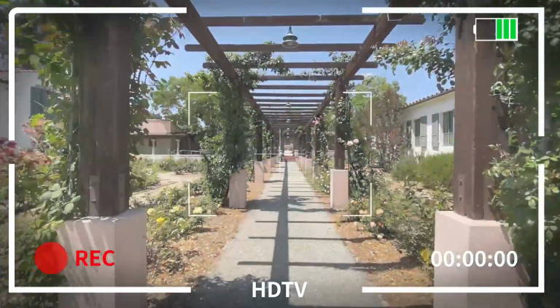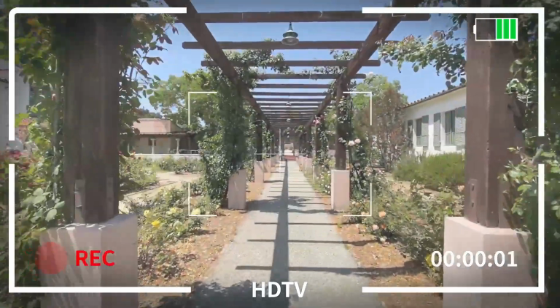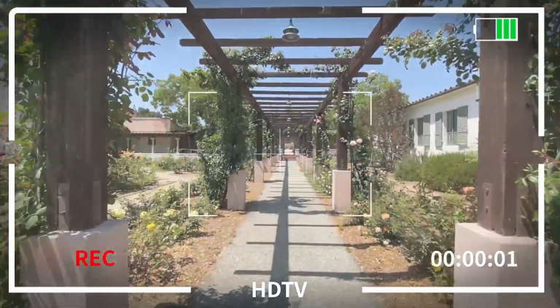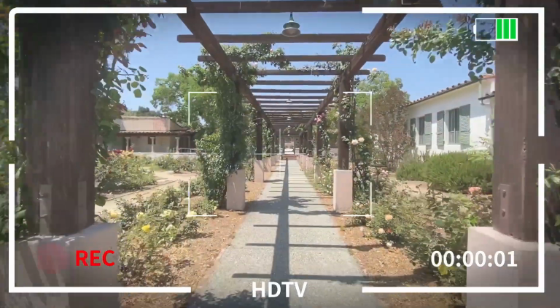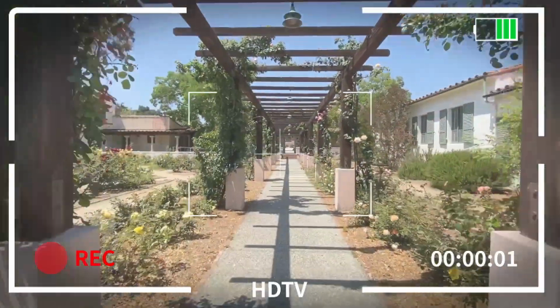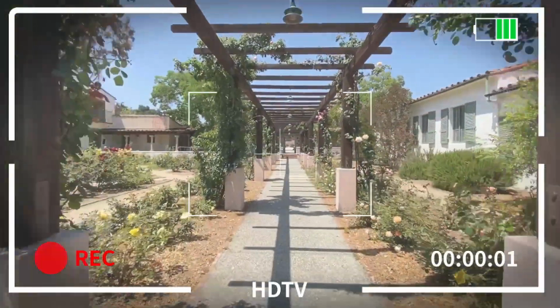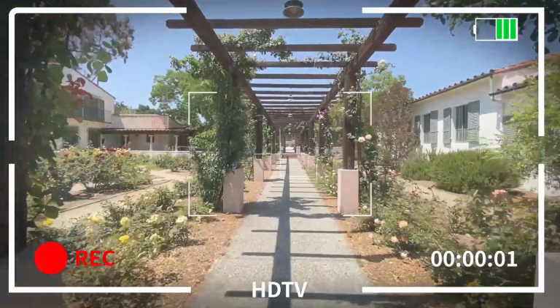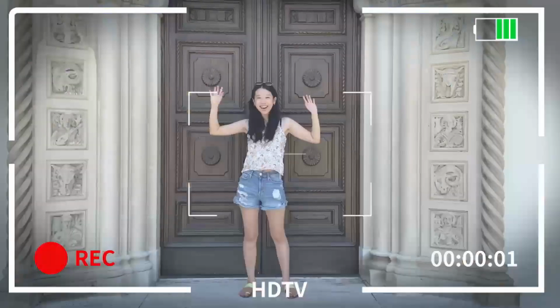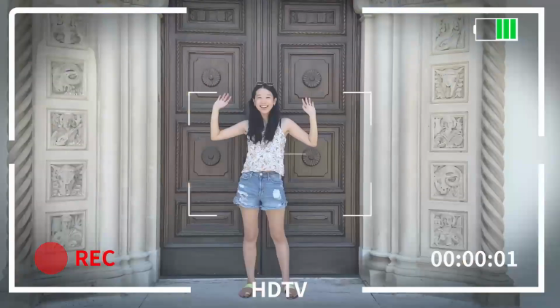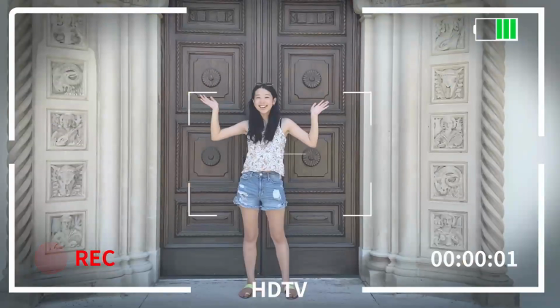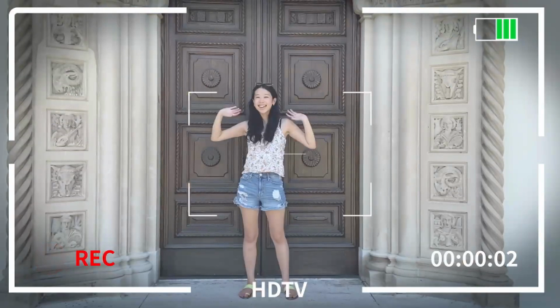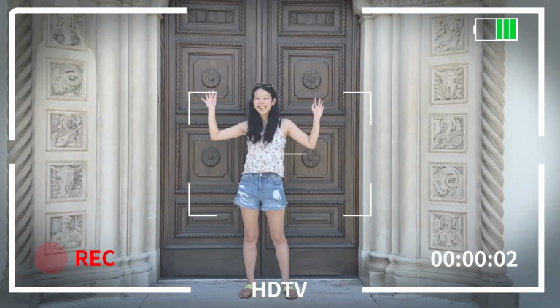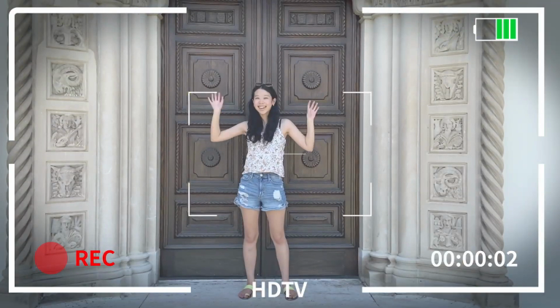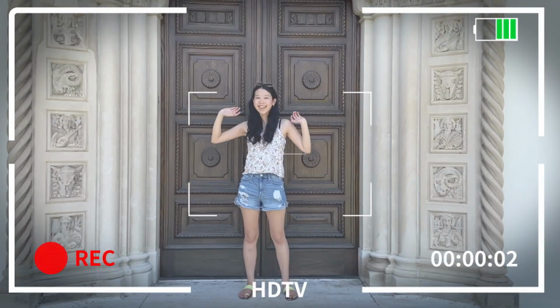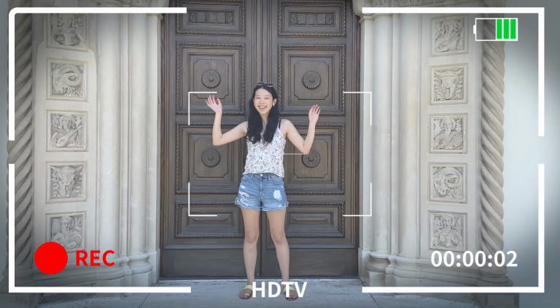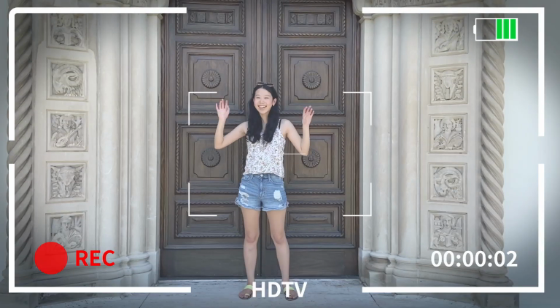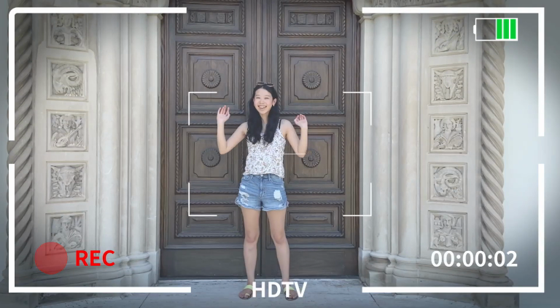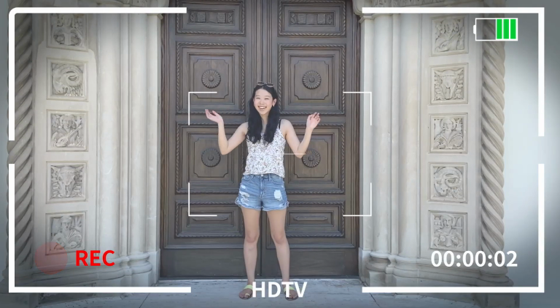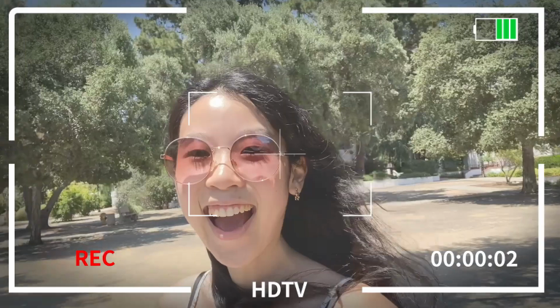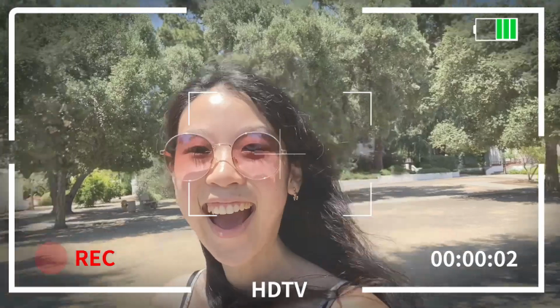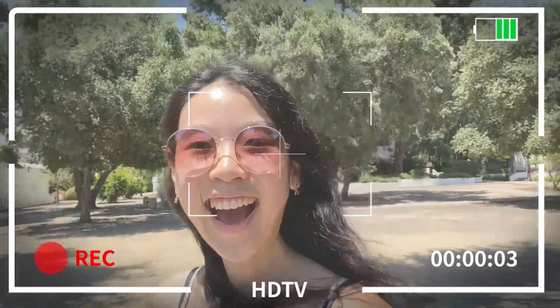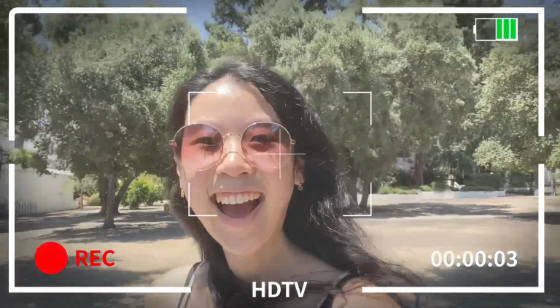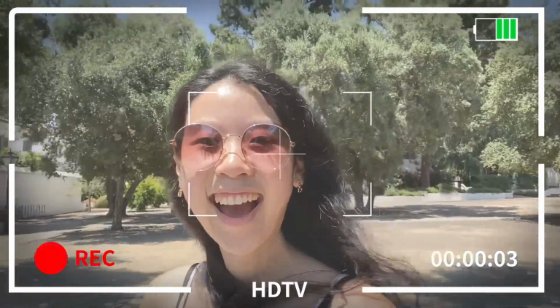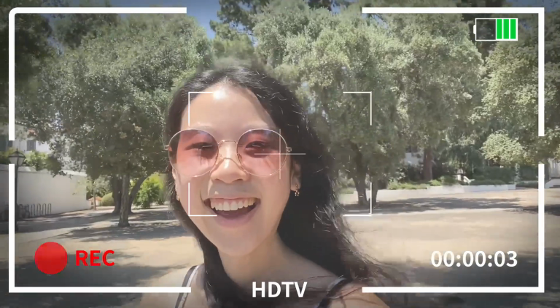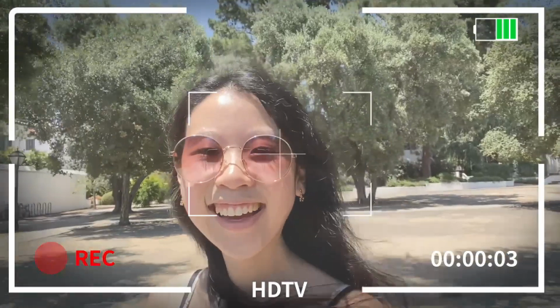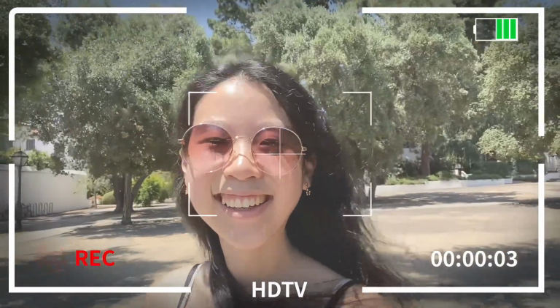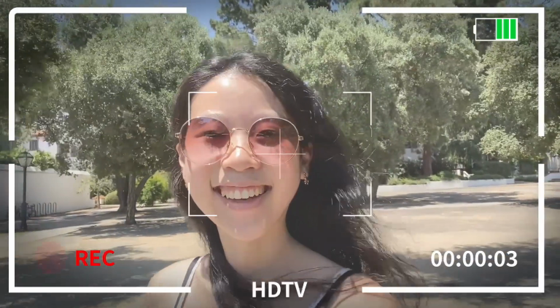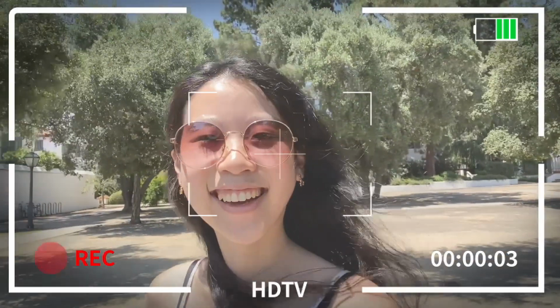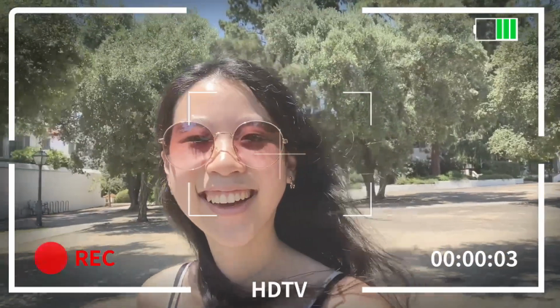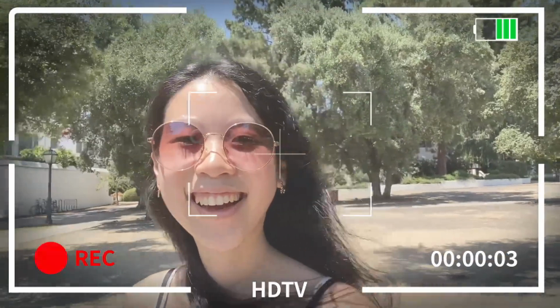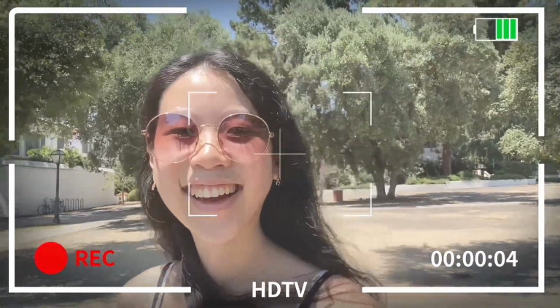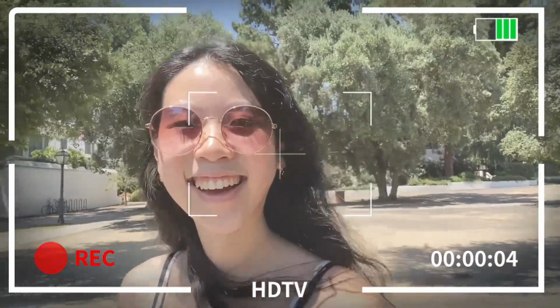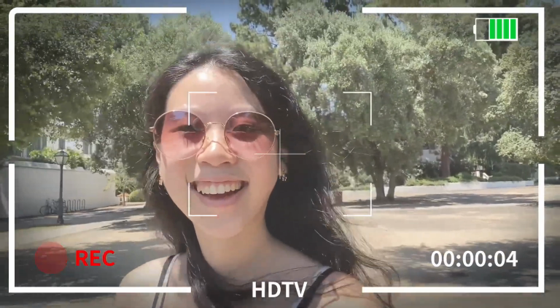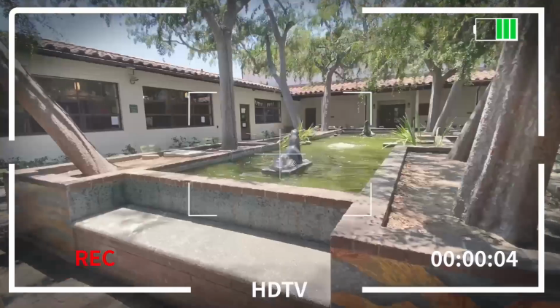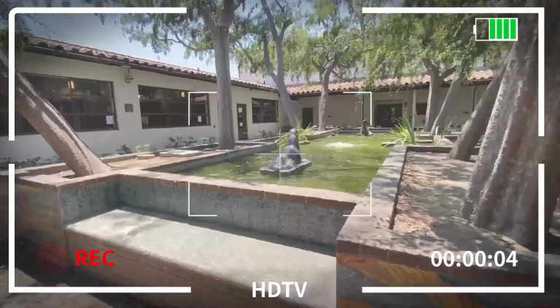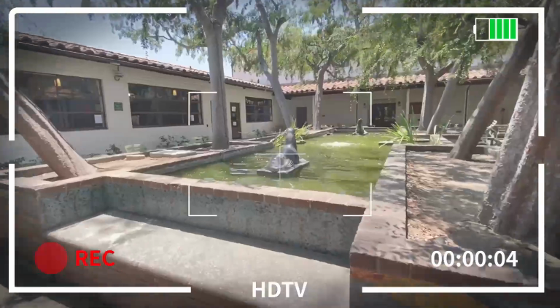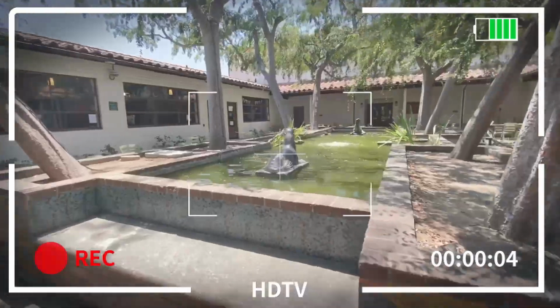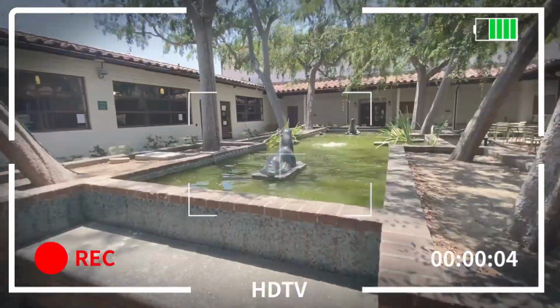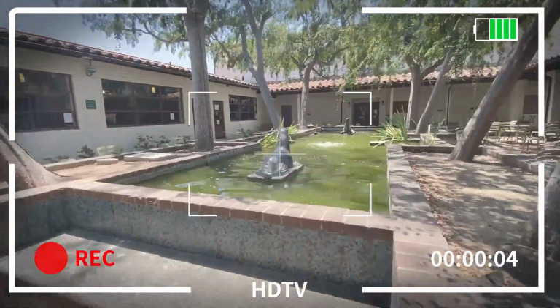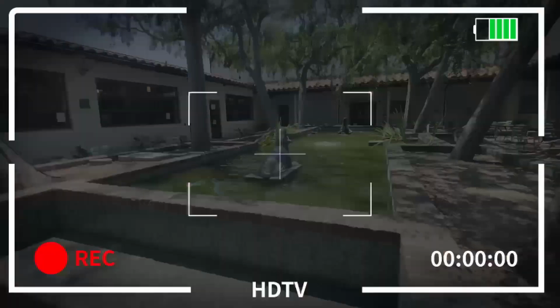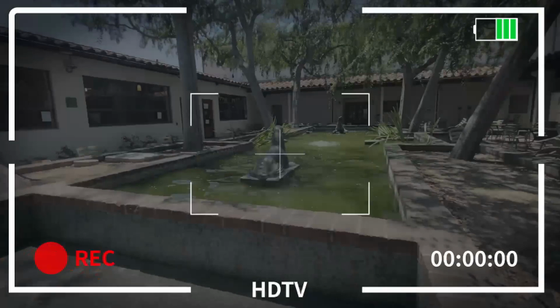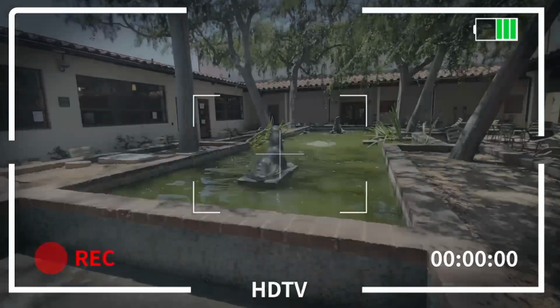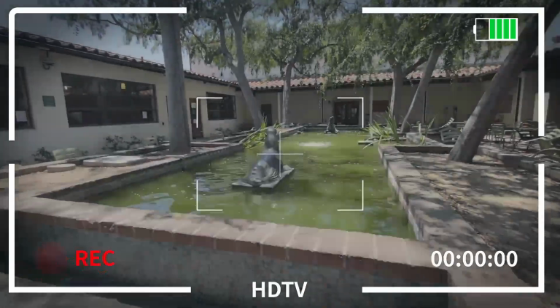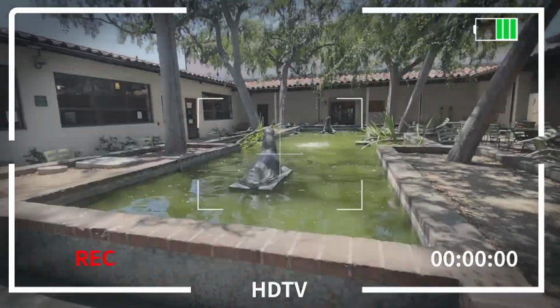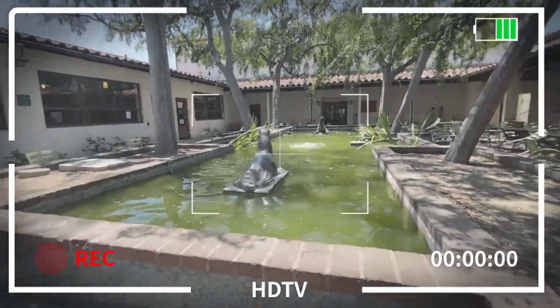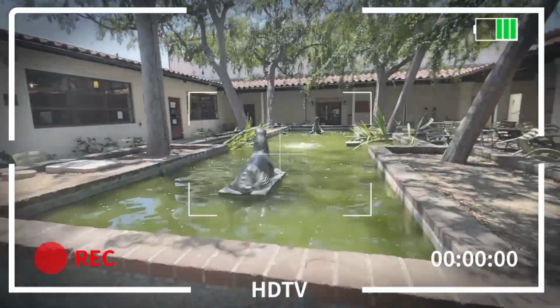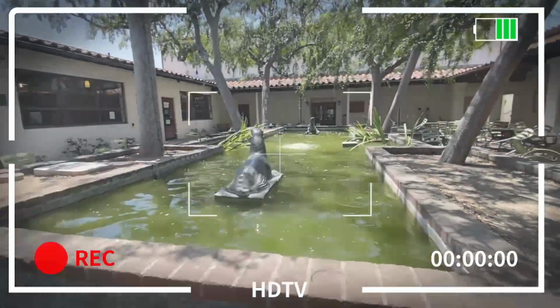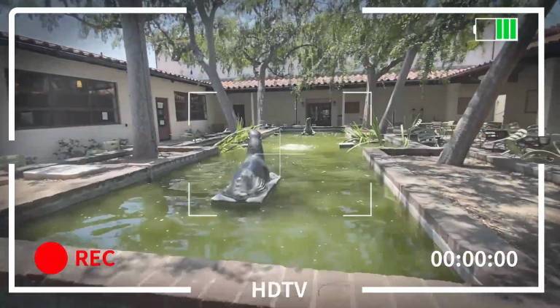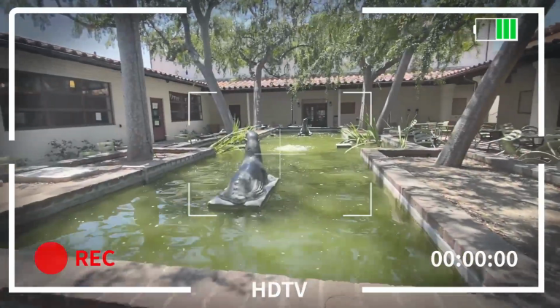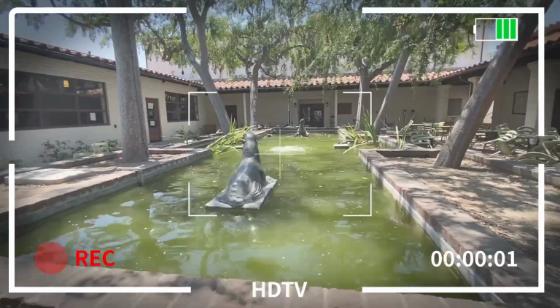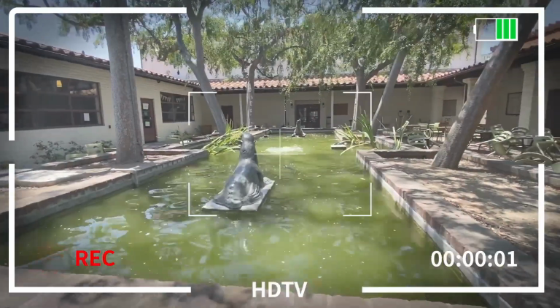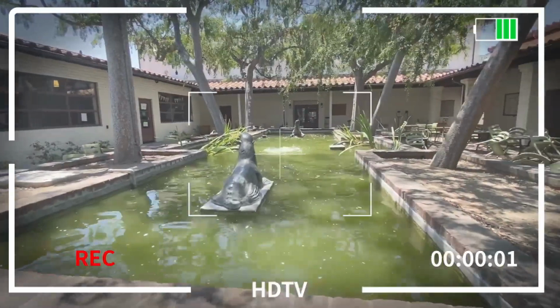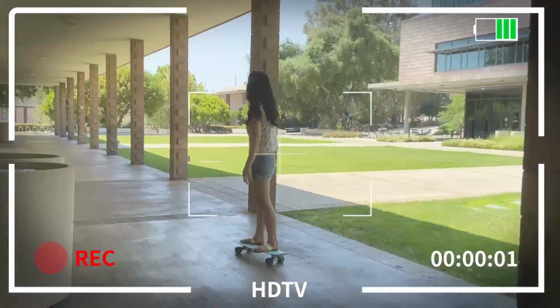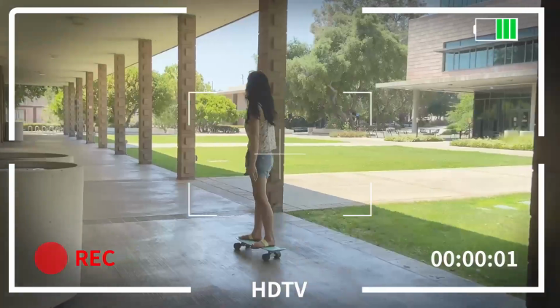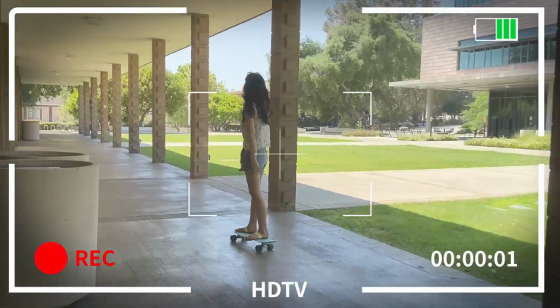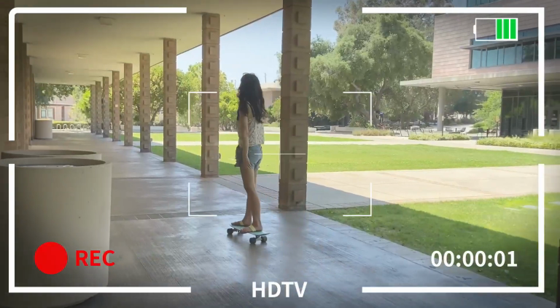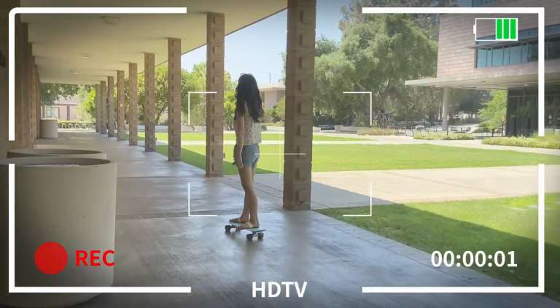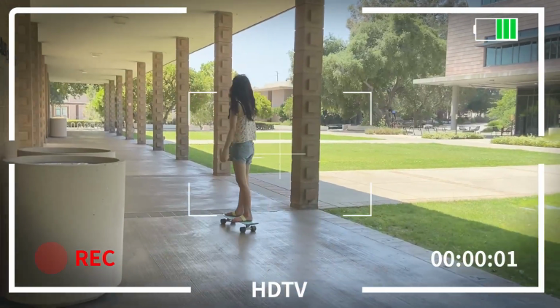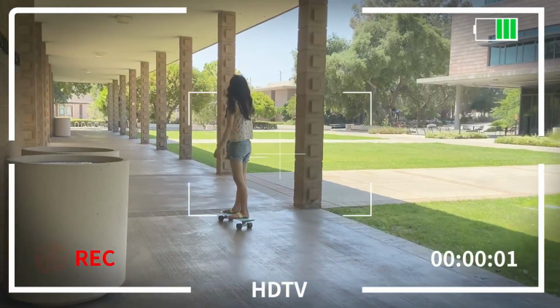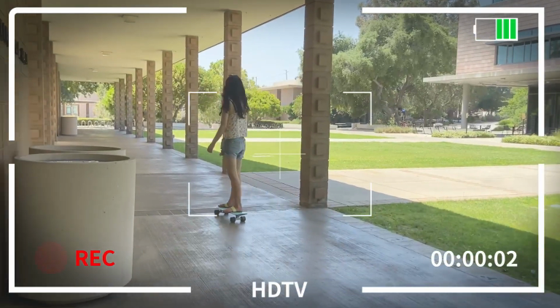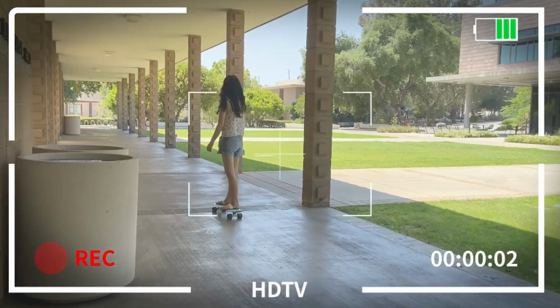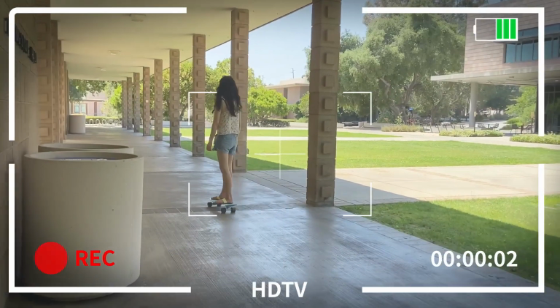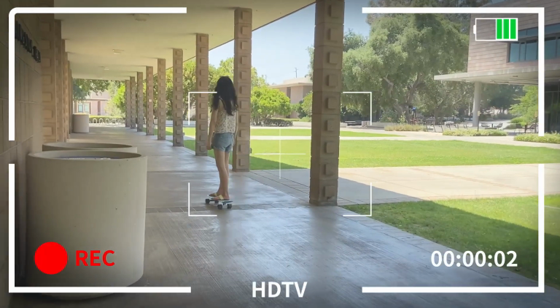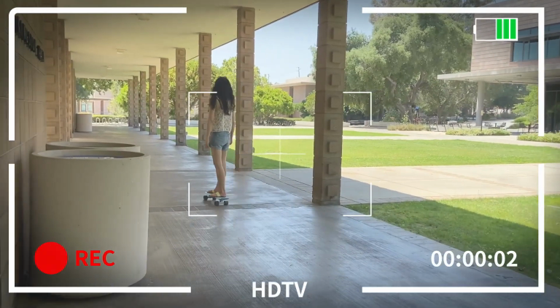Hey everyone, I'm Melody. Here's my day in the life of visiting Scripps for the first time ever since graduating.